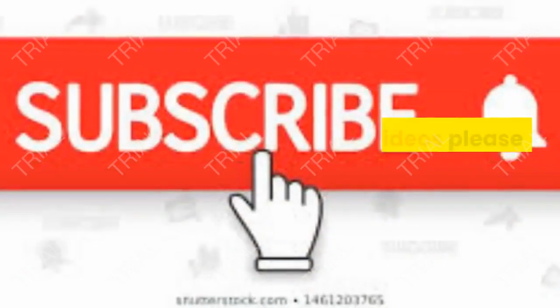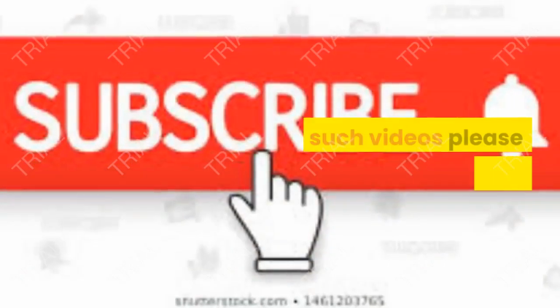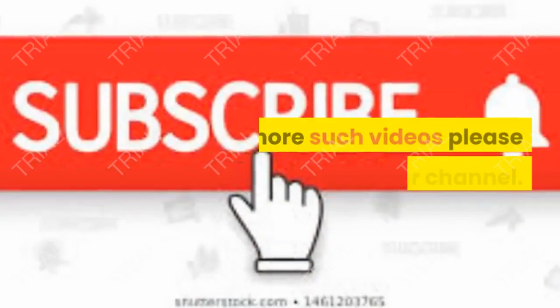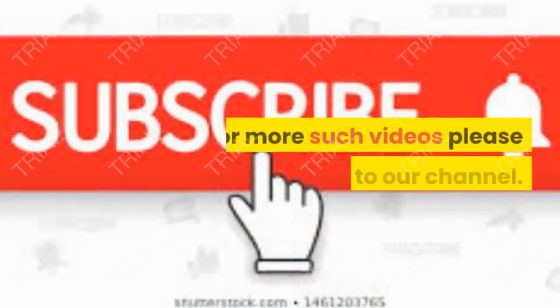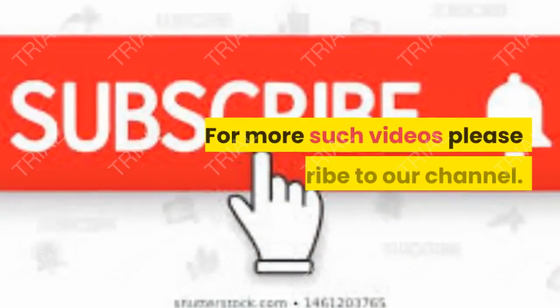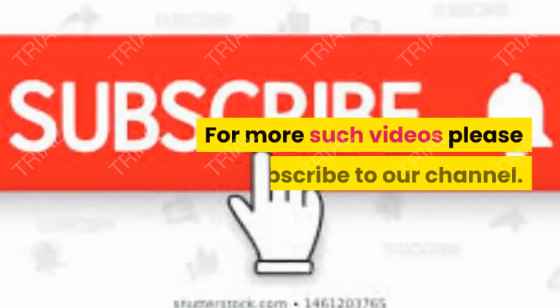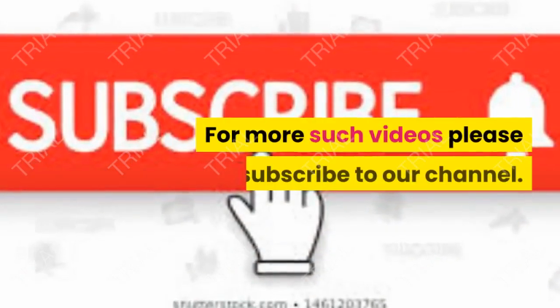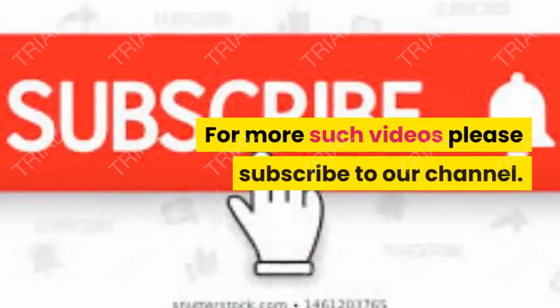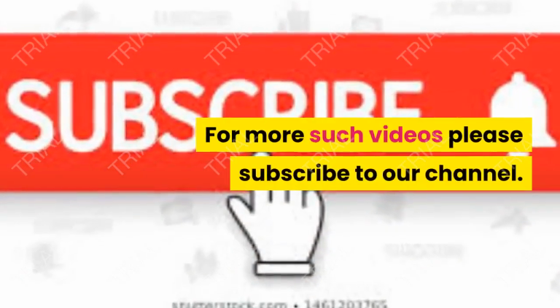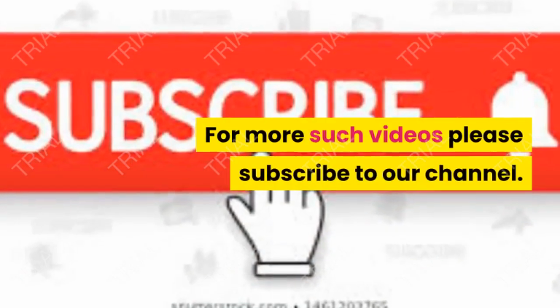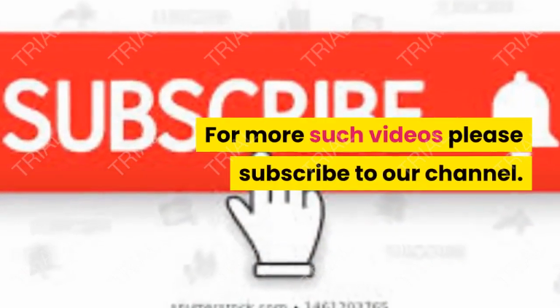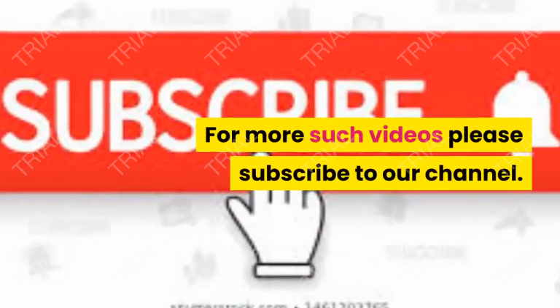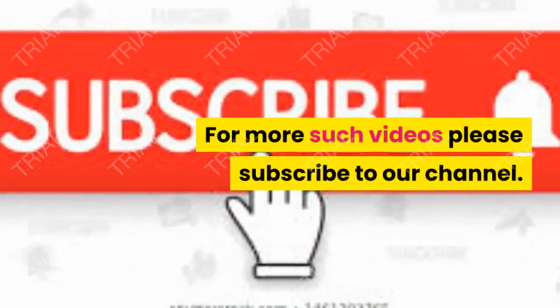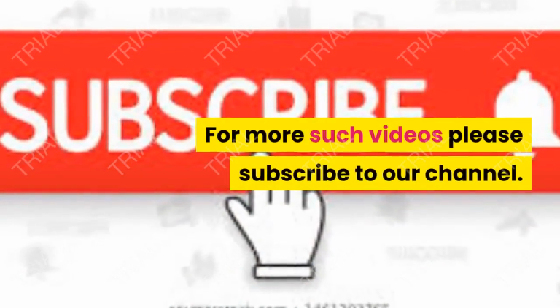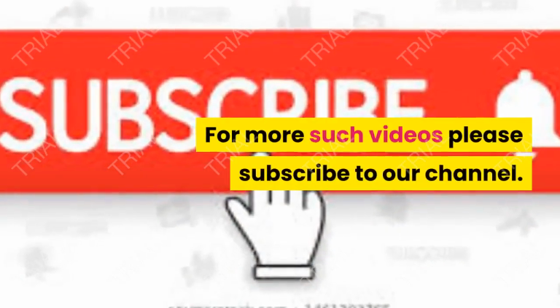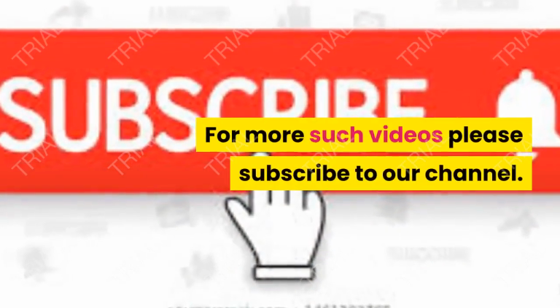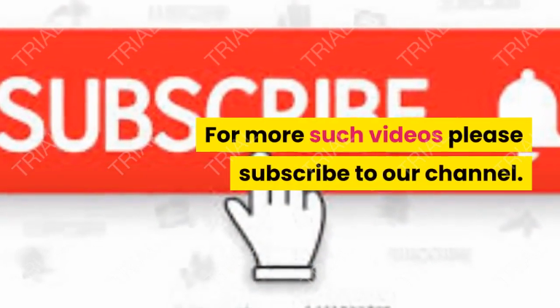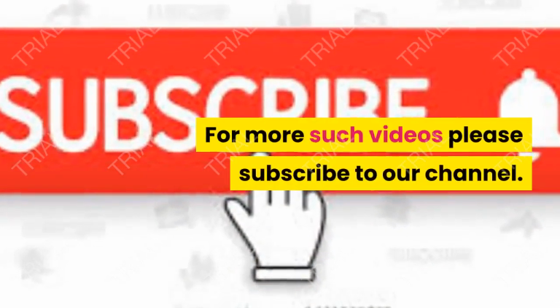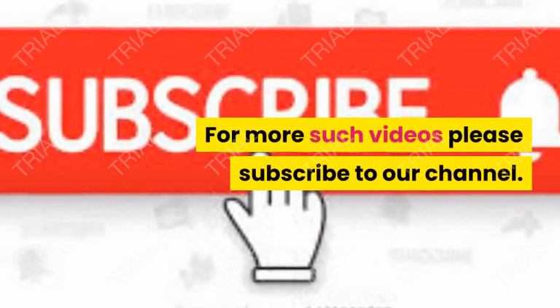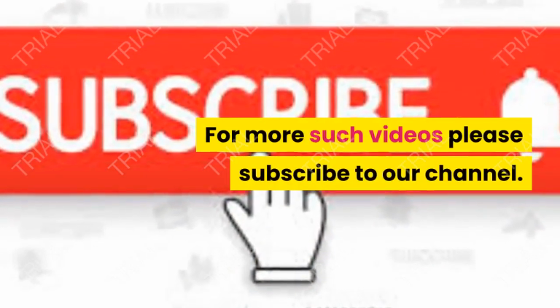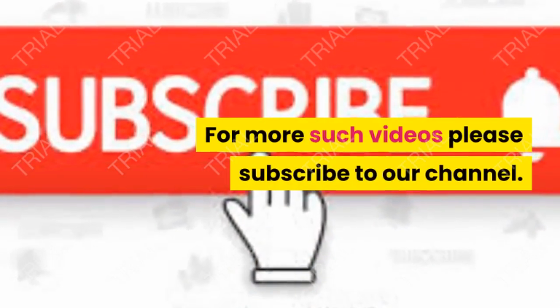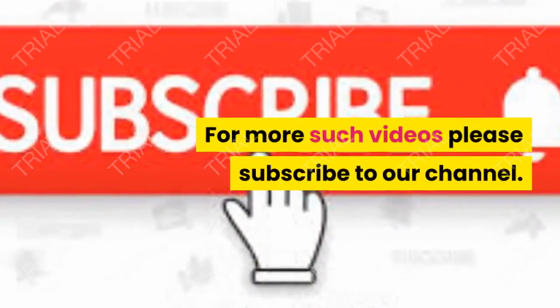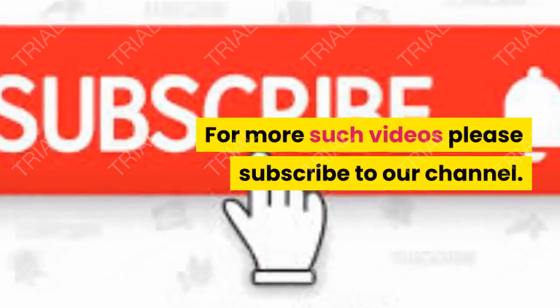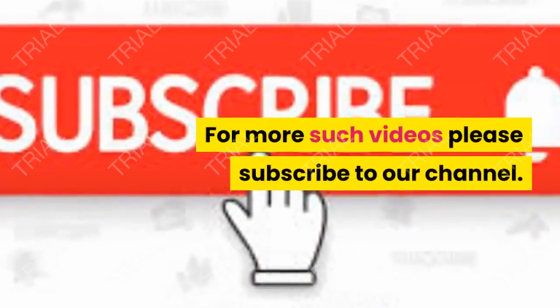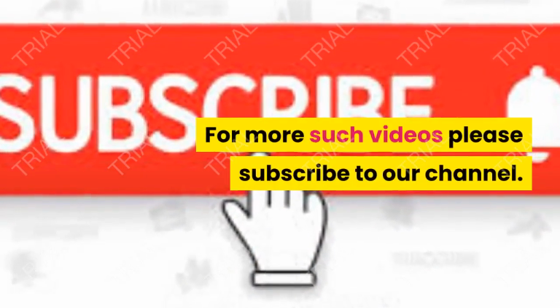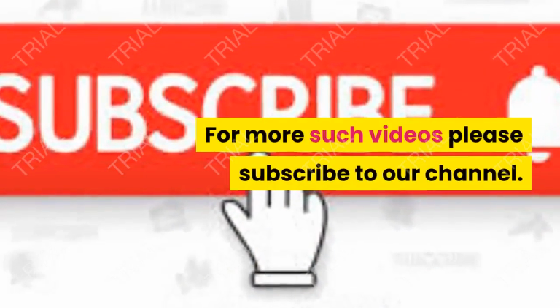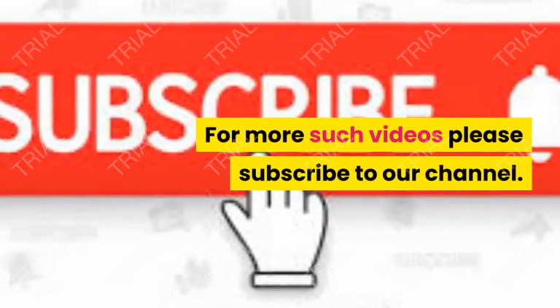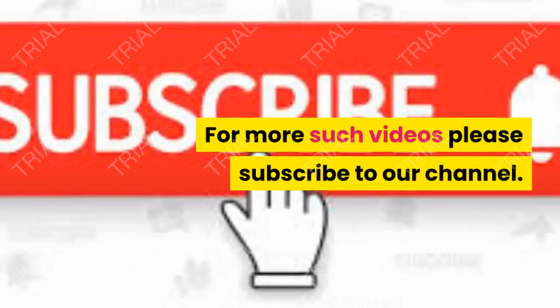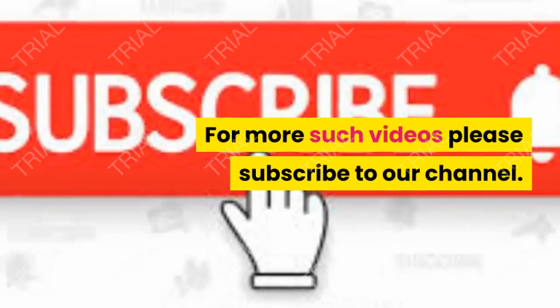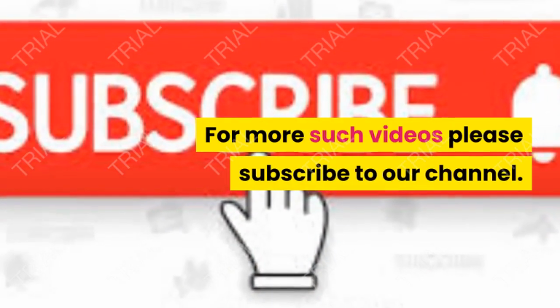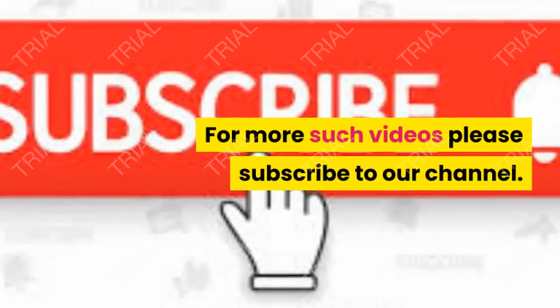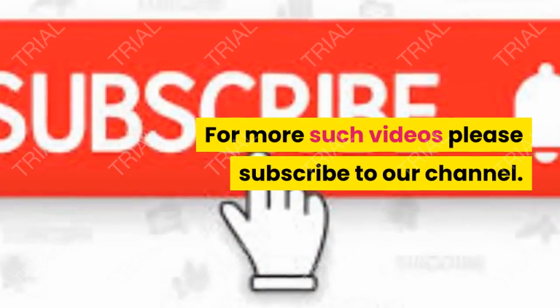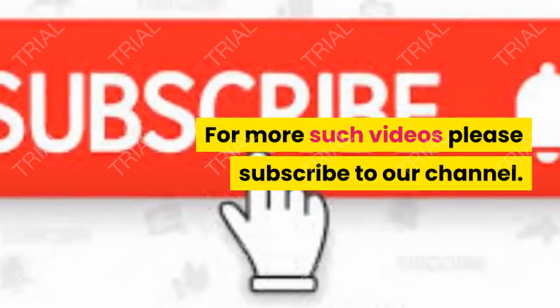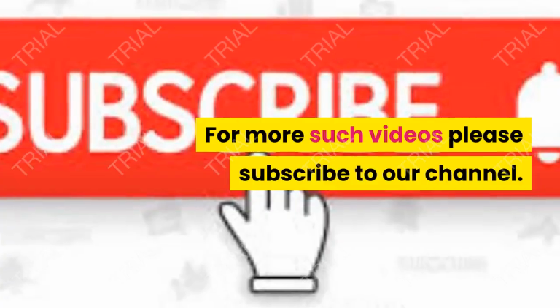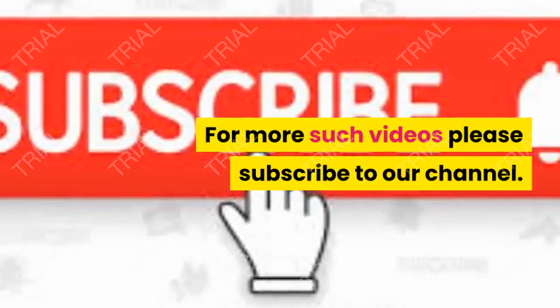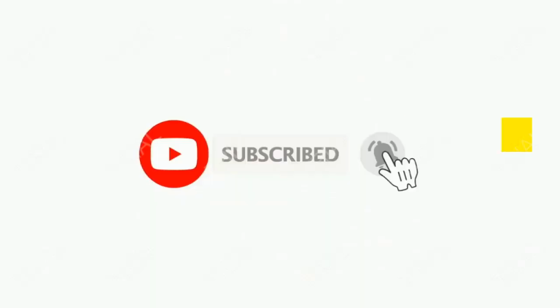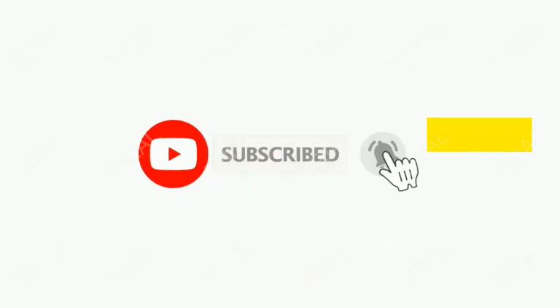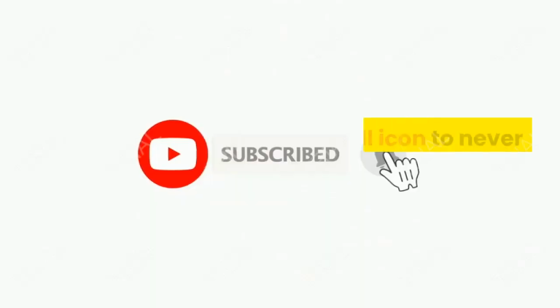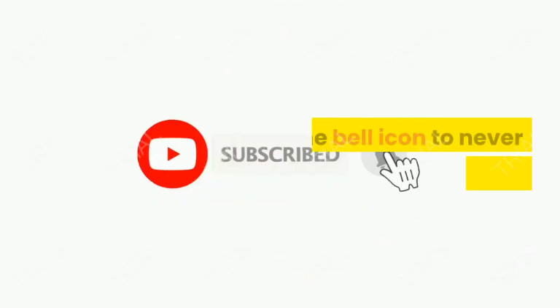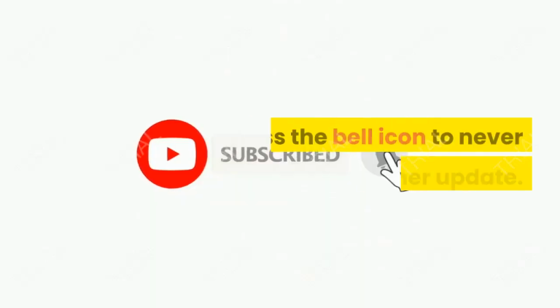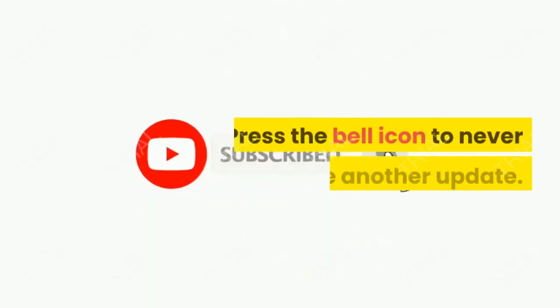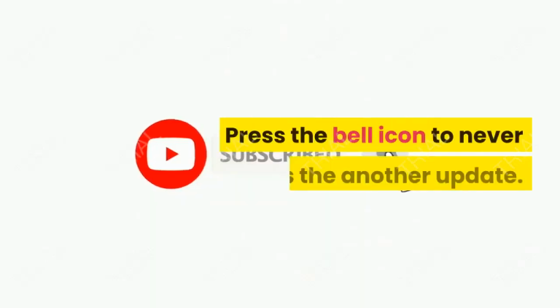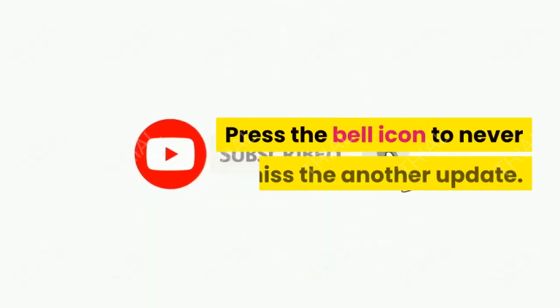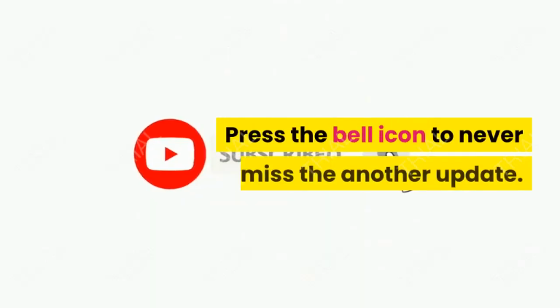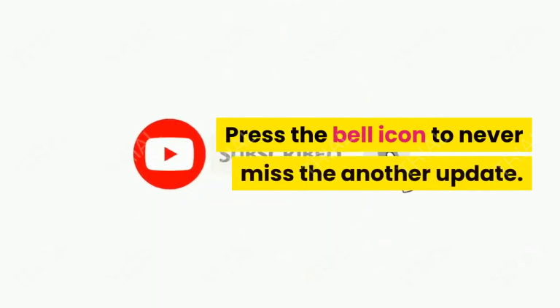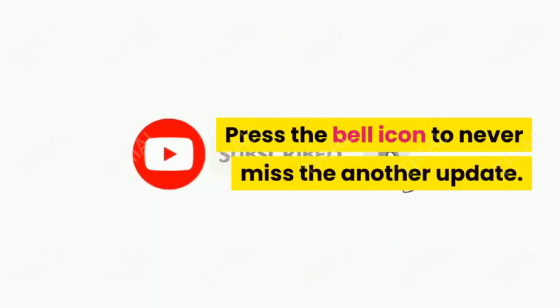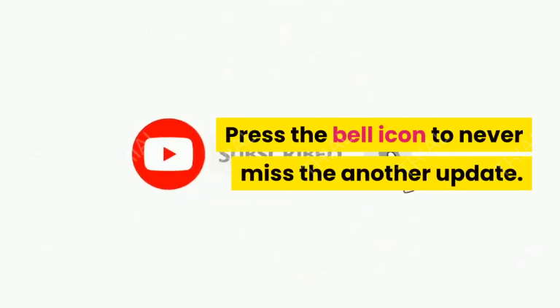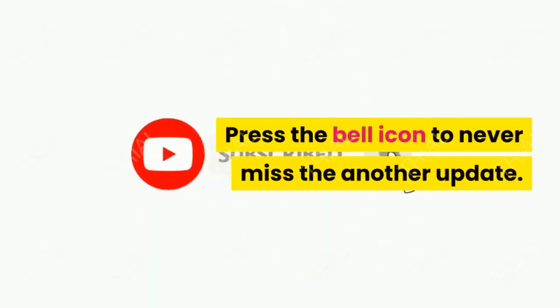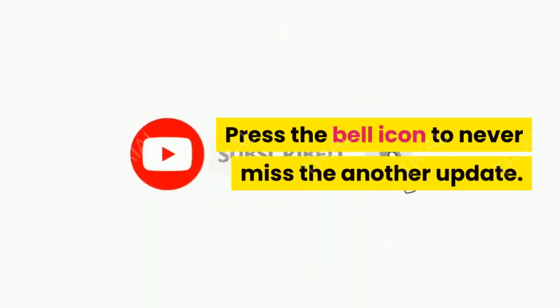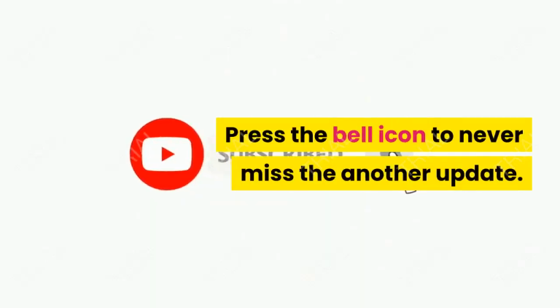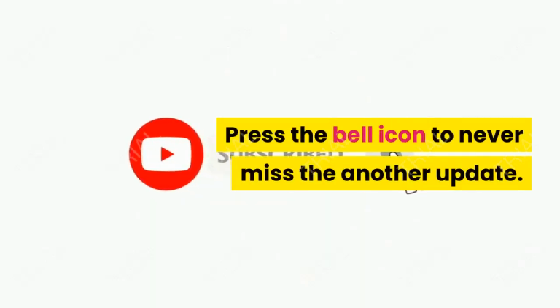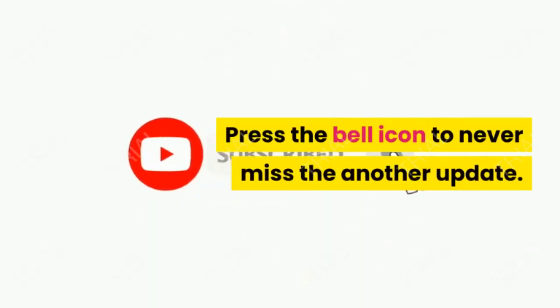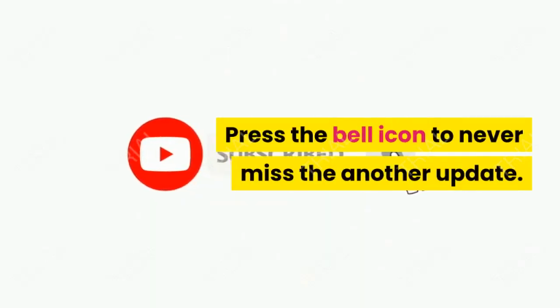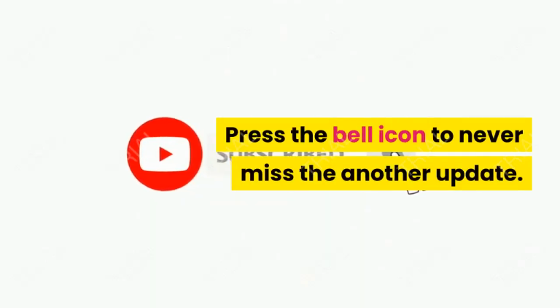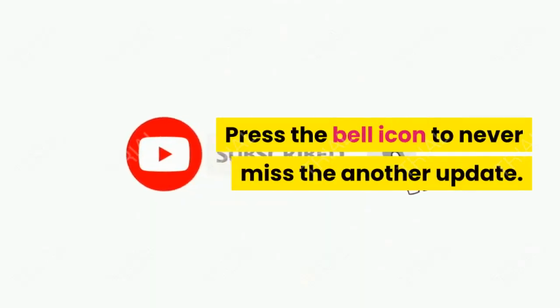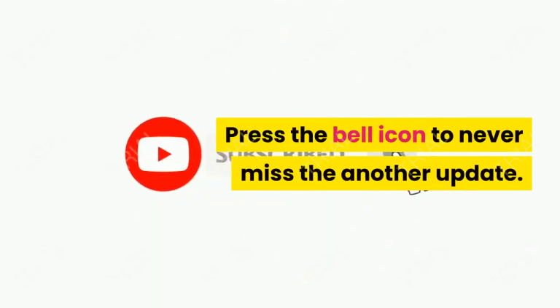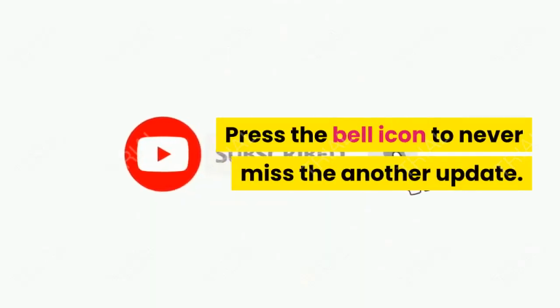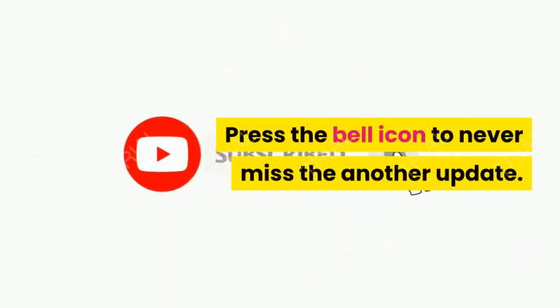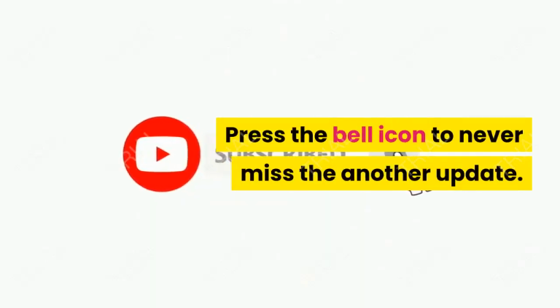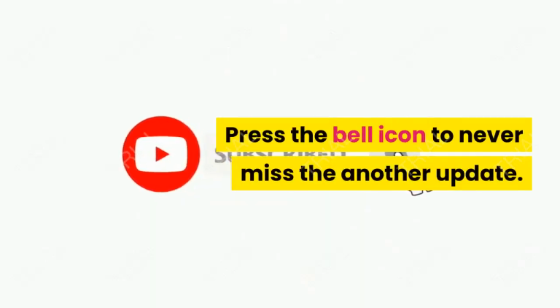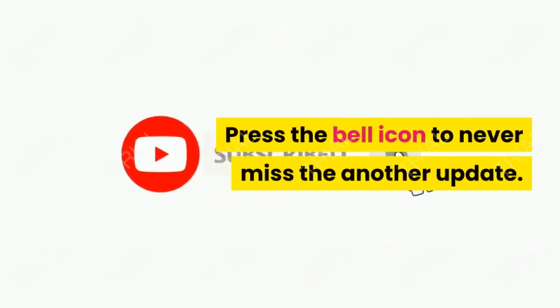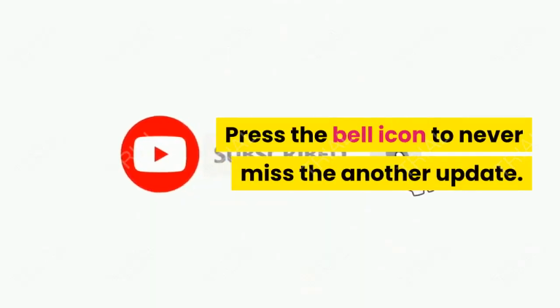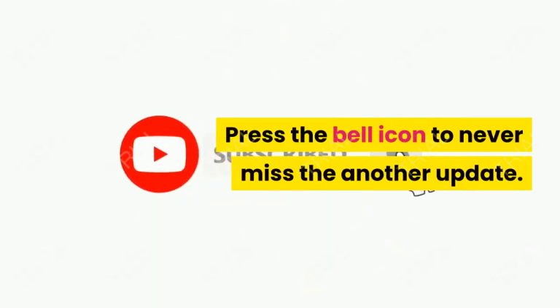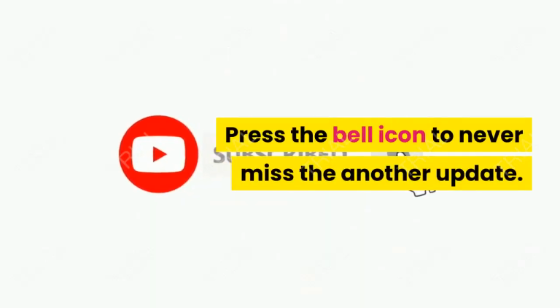For more such videos, please subscribe to our channel. Press the bell icon to never miss another update.